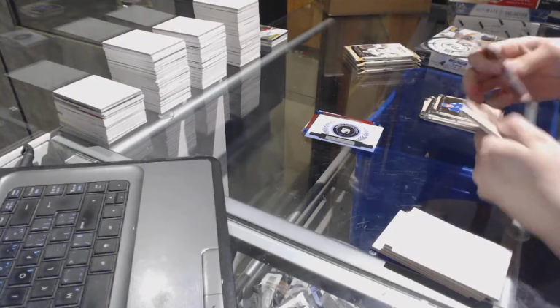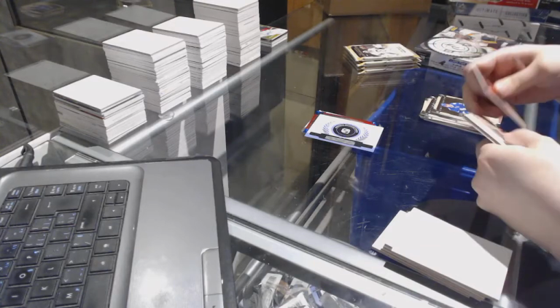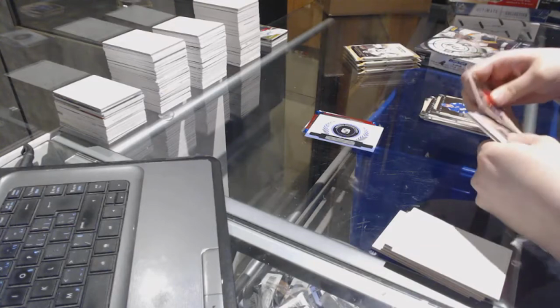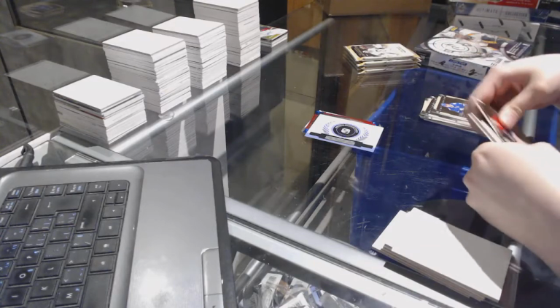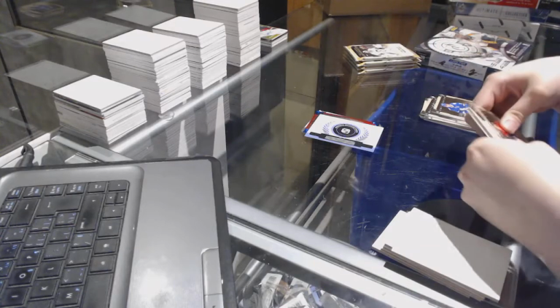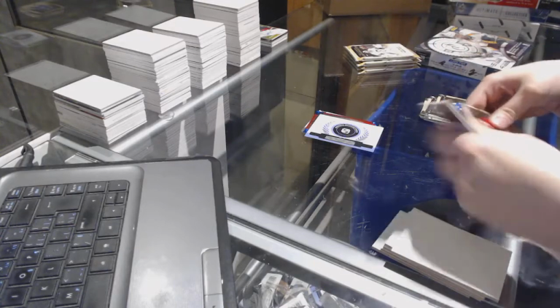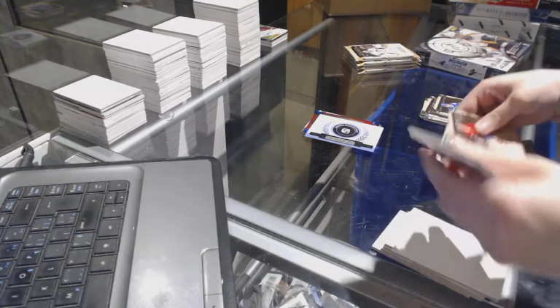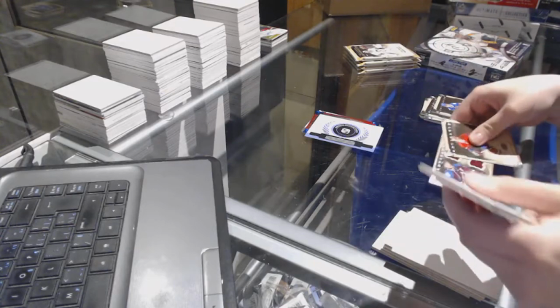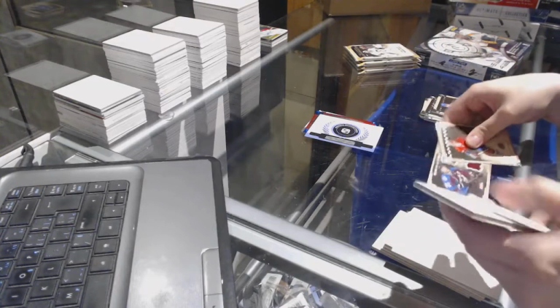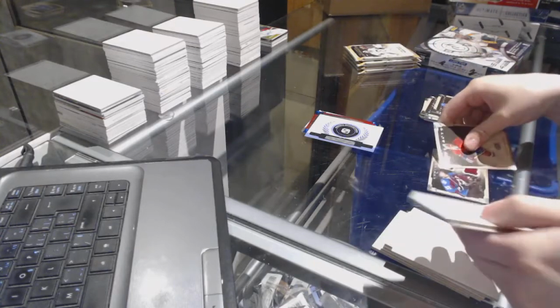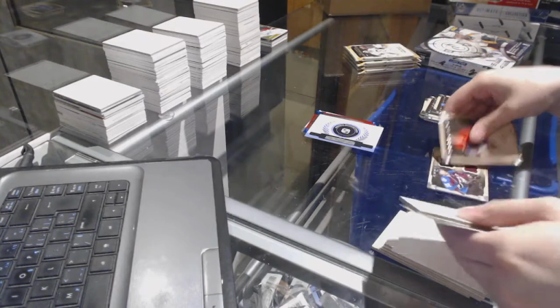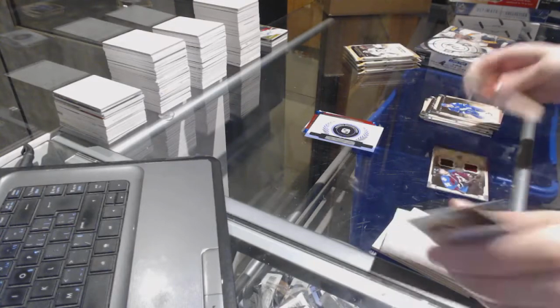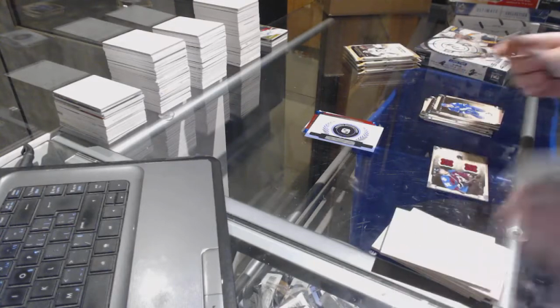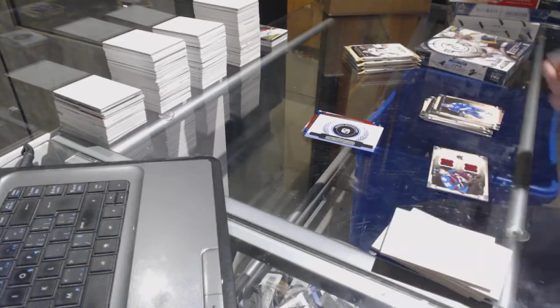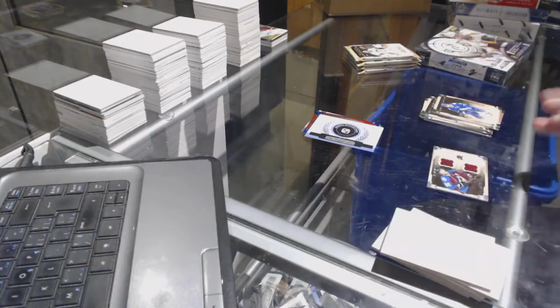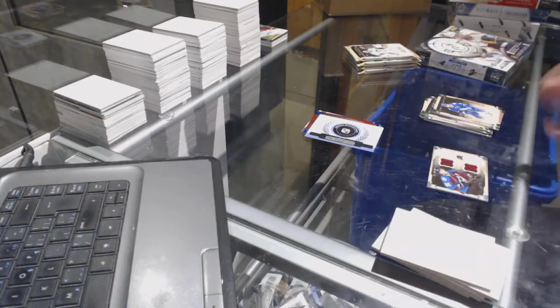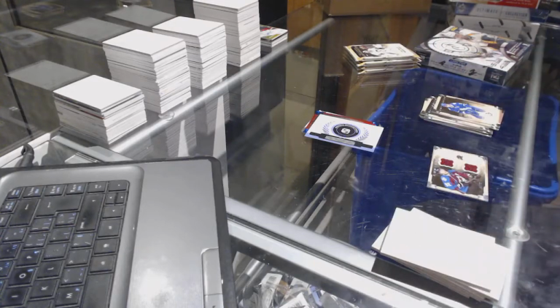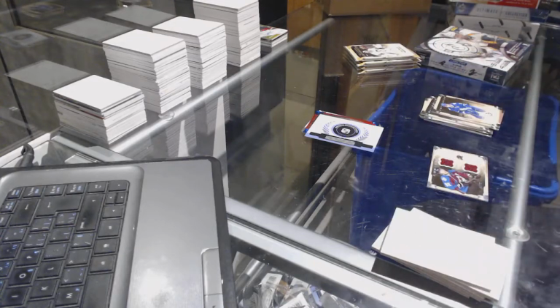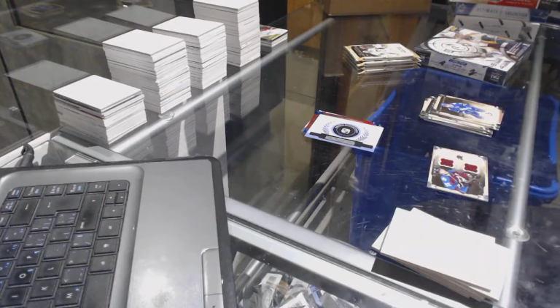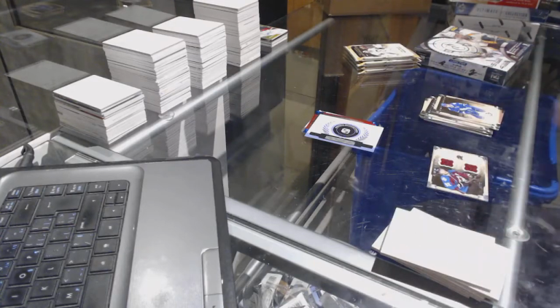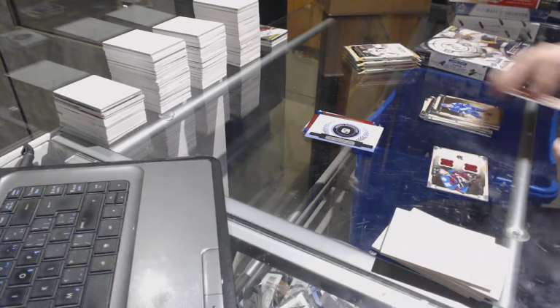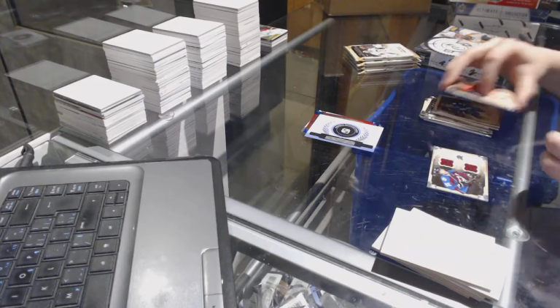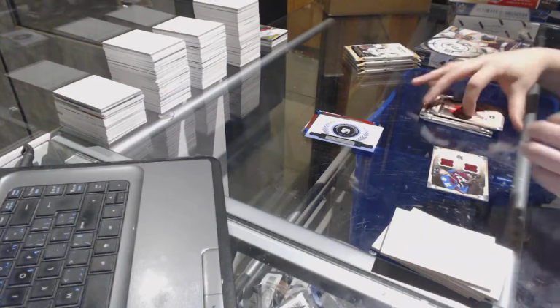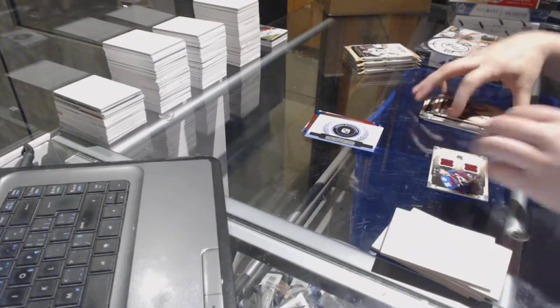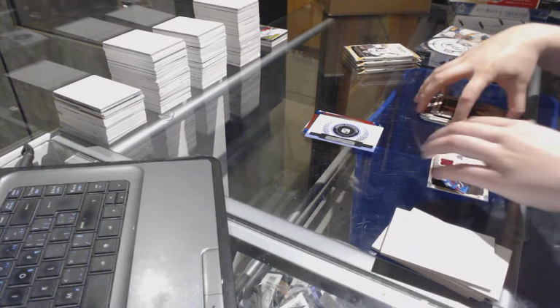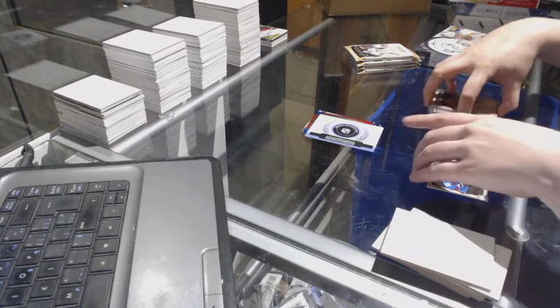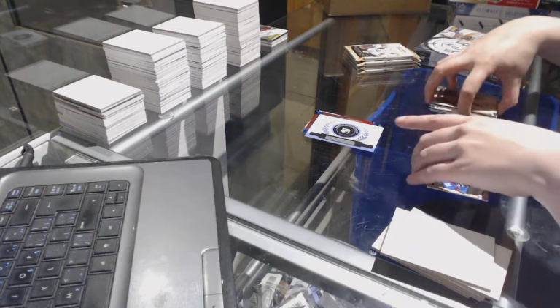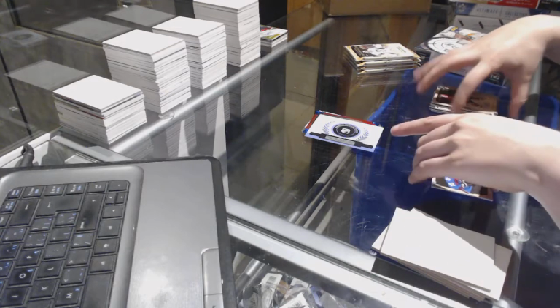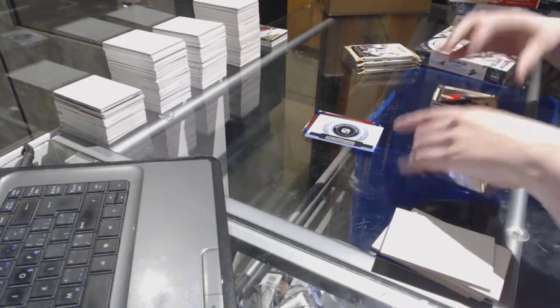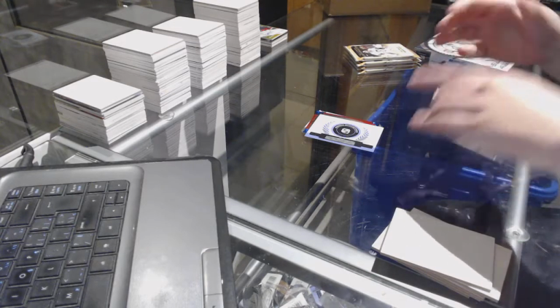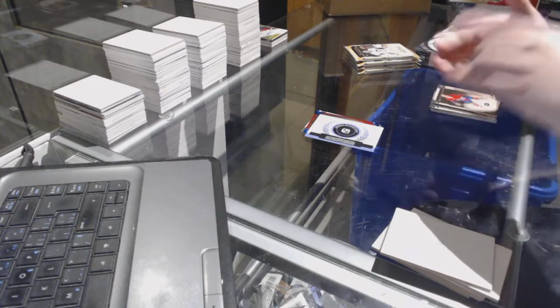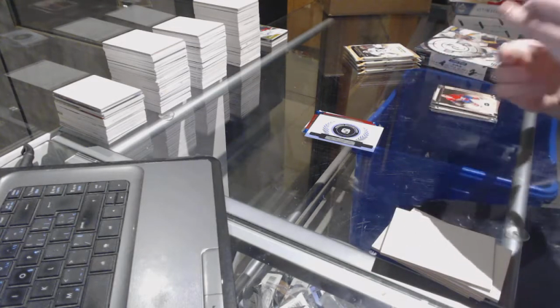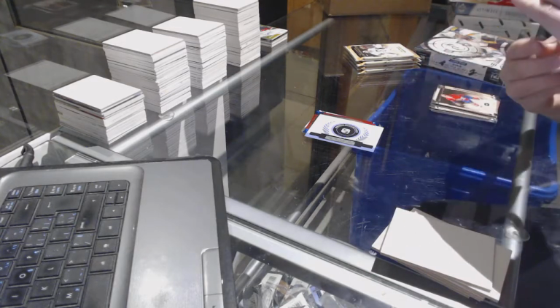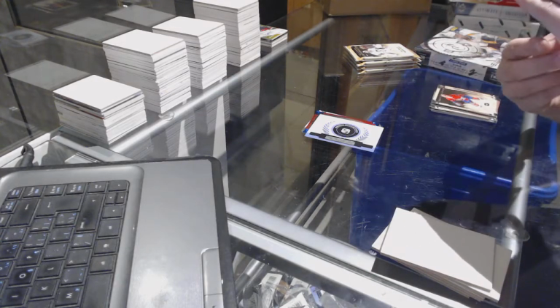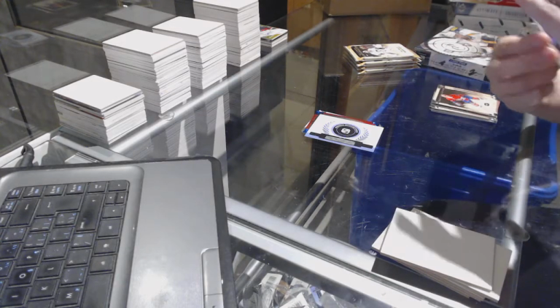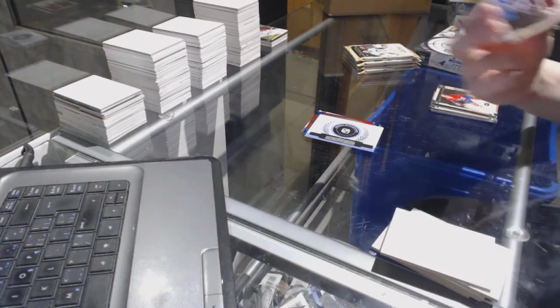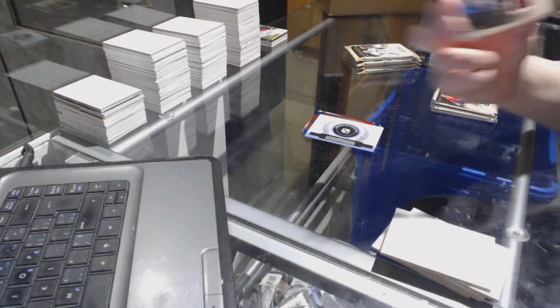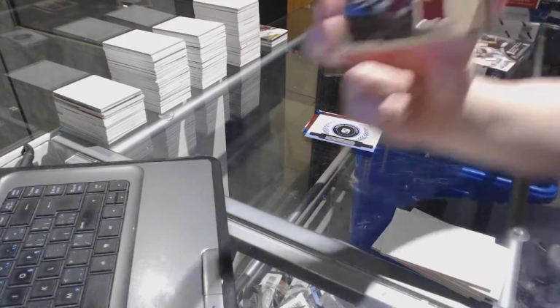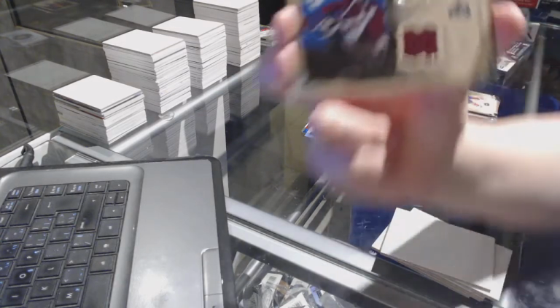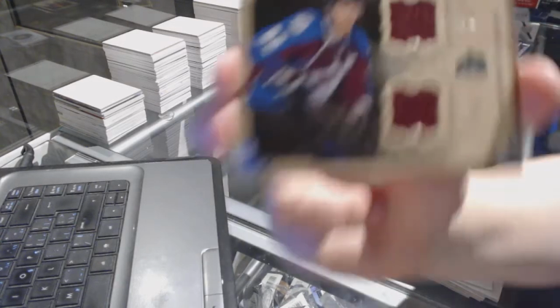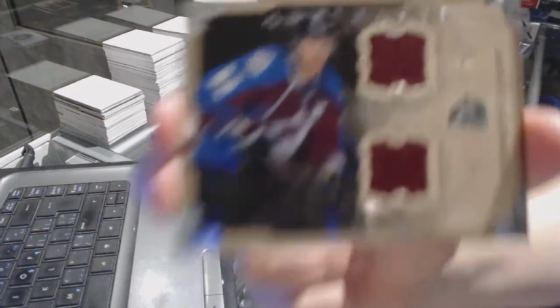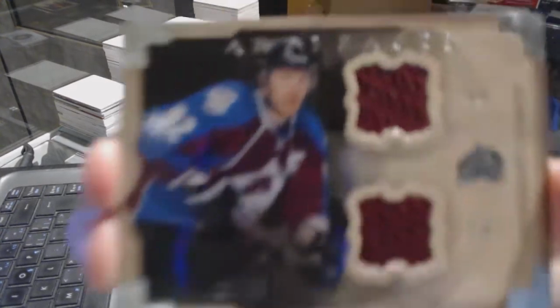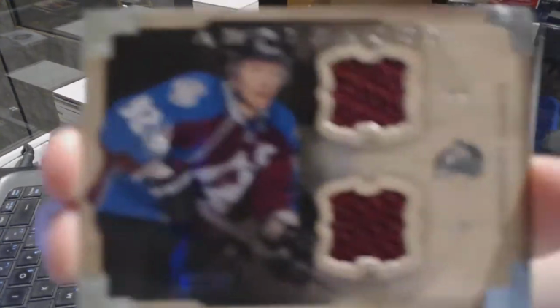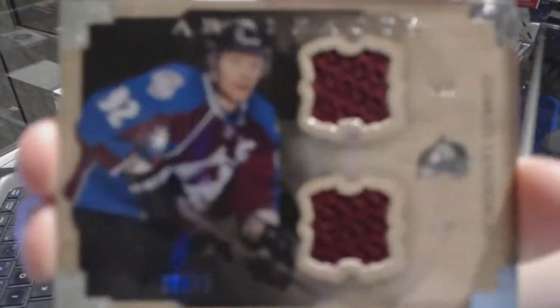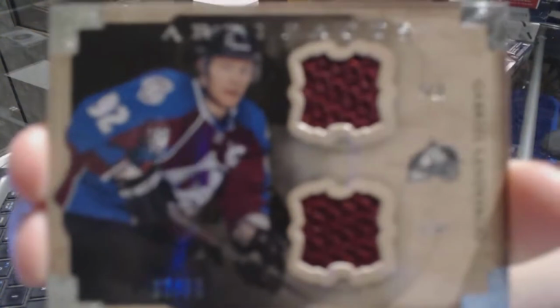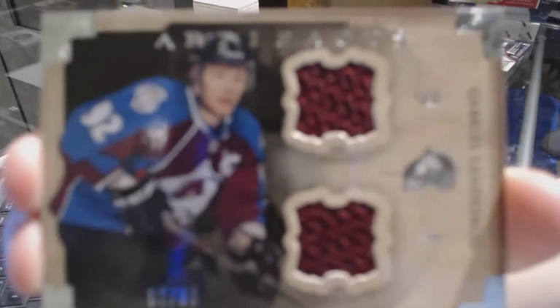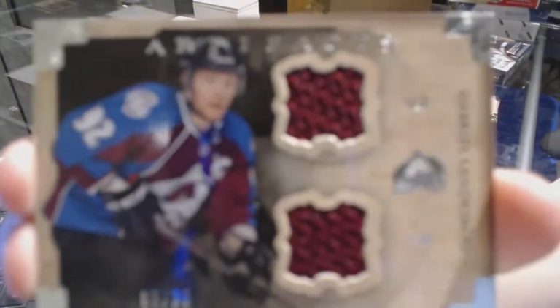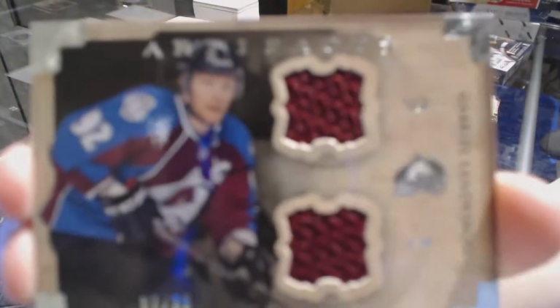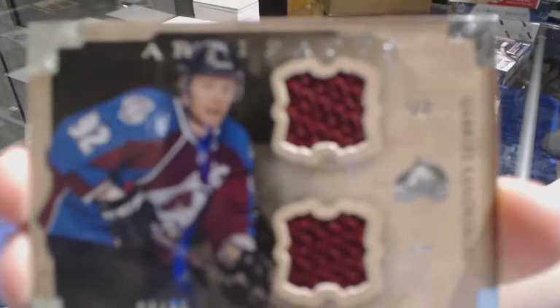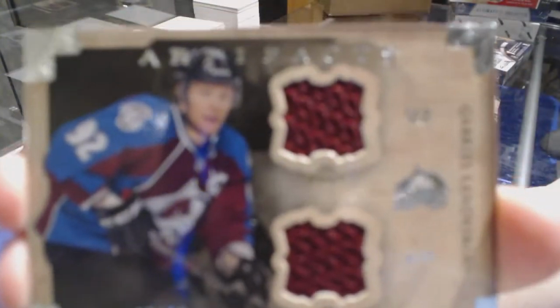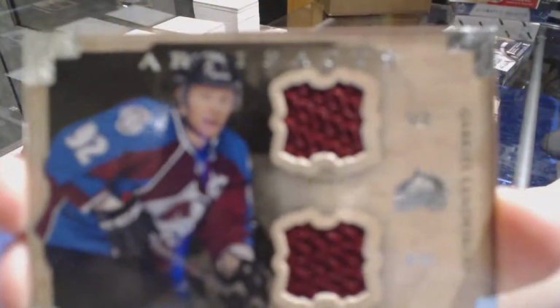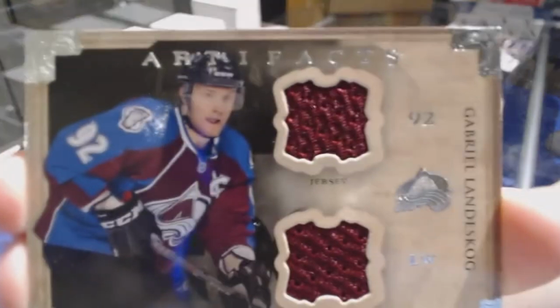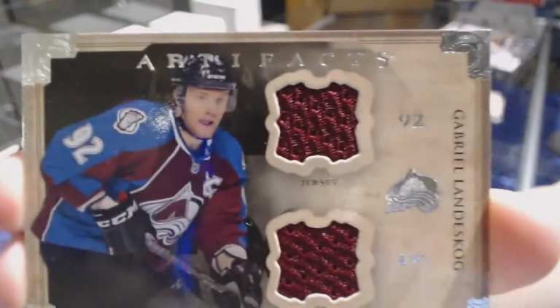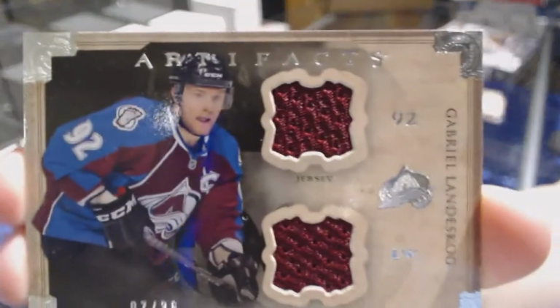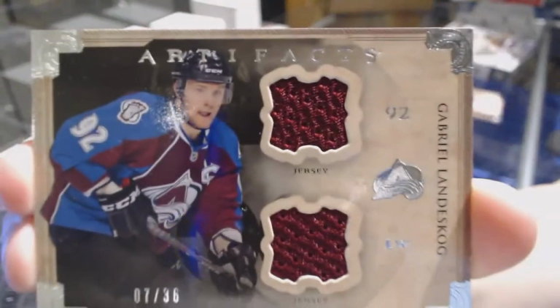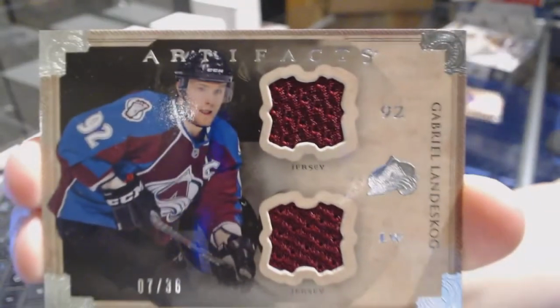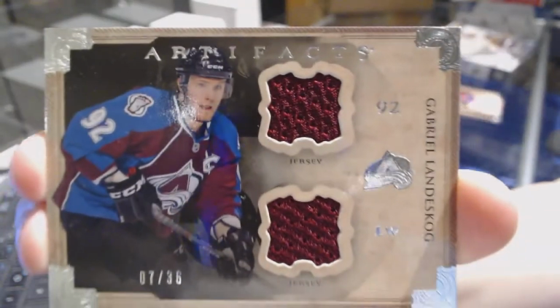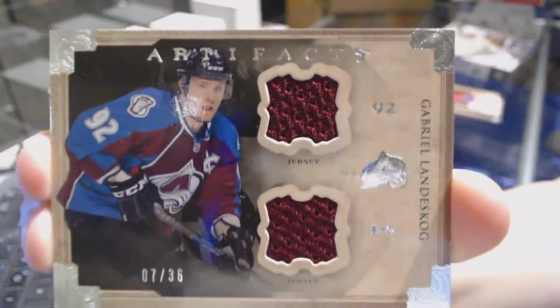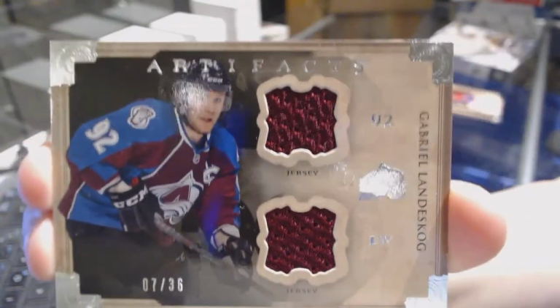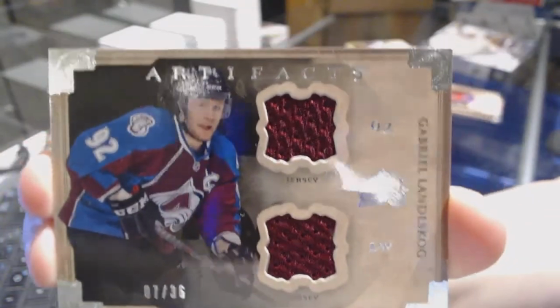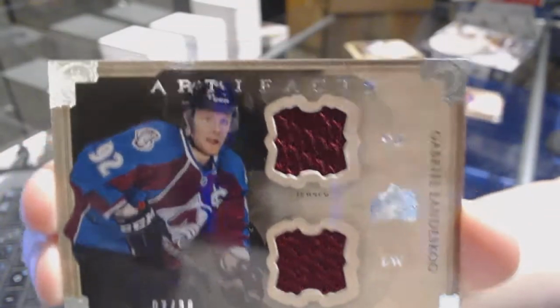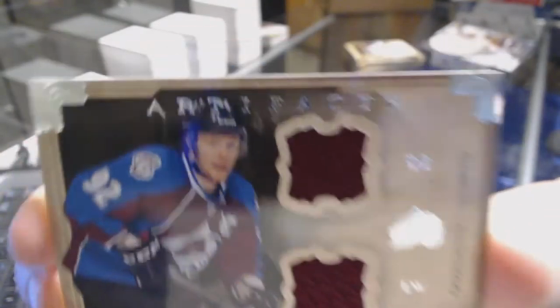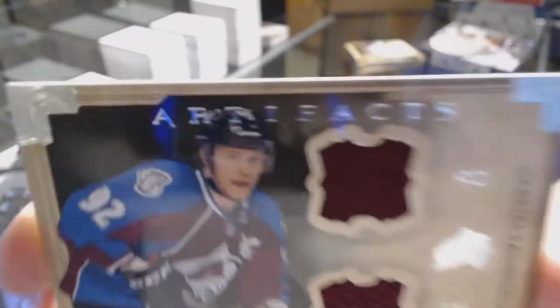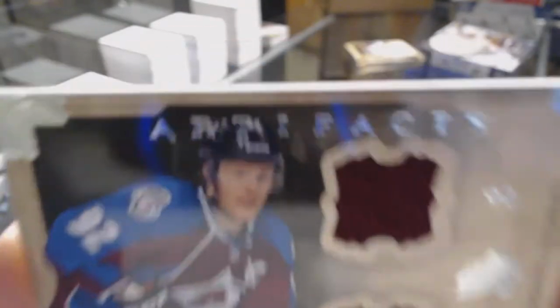We've got a dual jersey number to 36 for the Colorado Avalanche, Gabriel Landeskog.